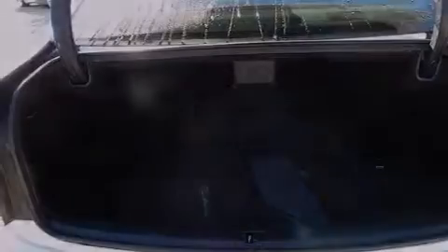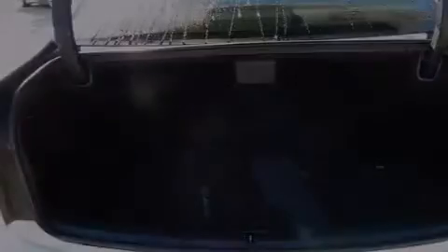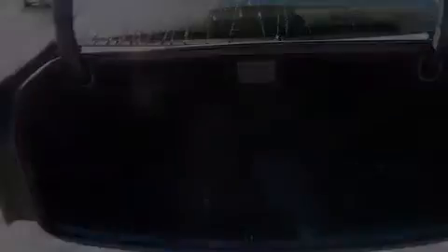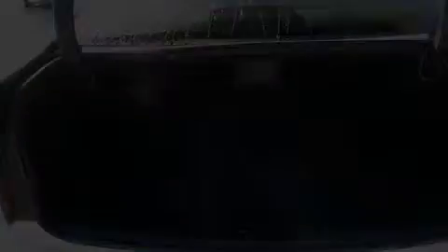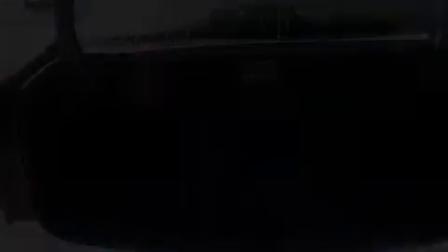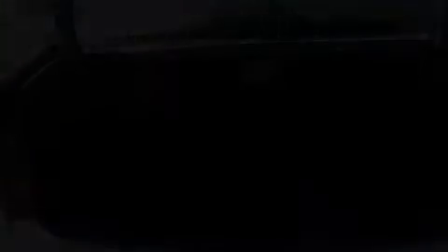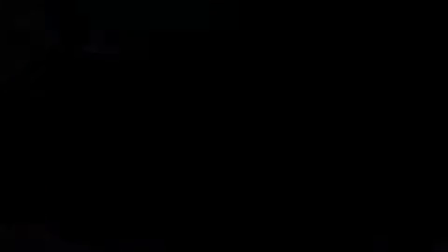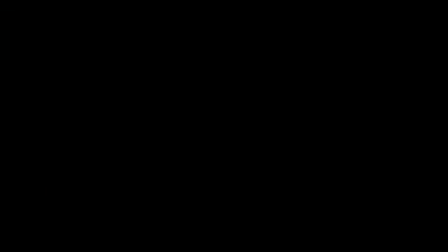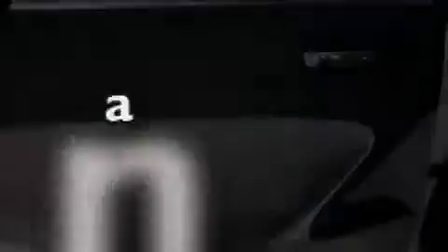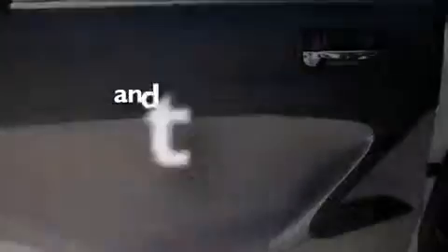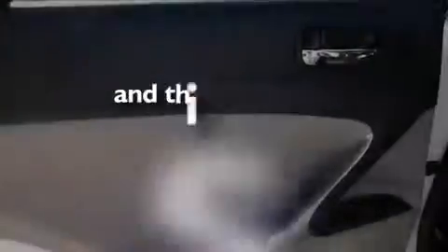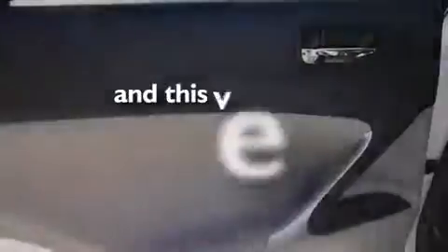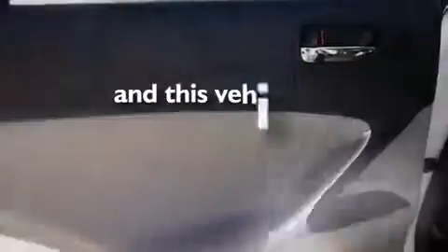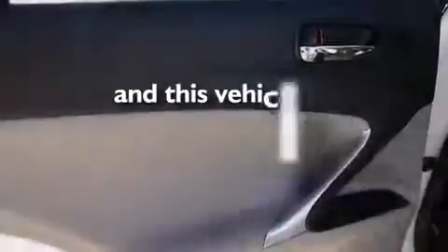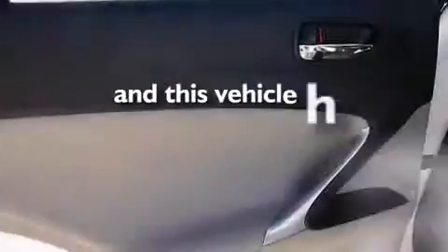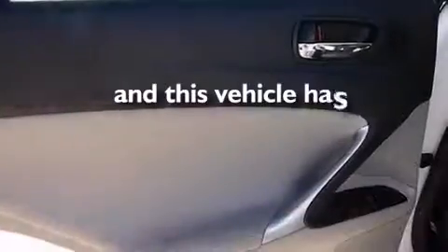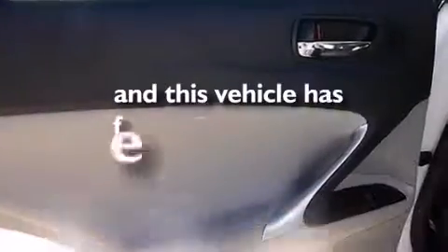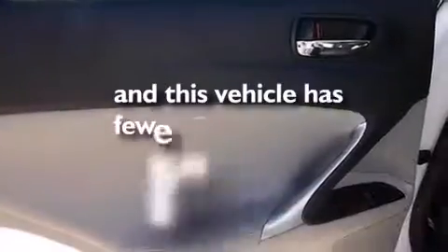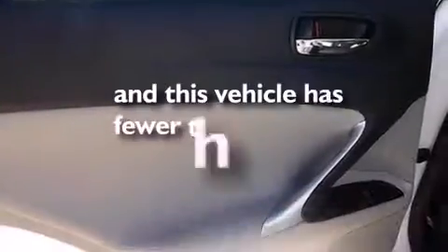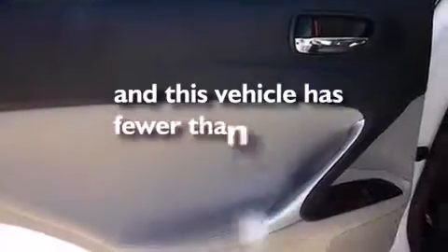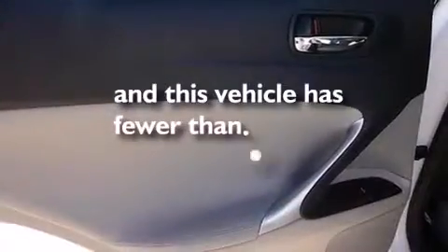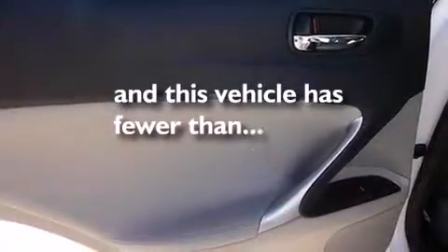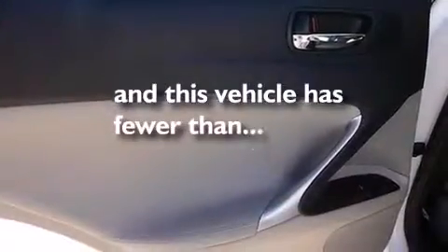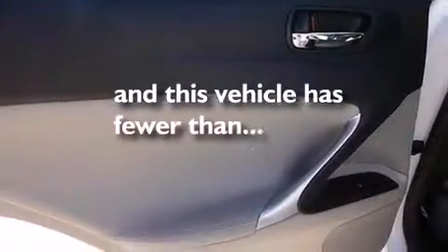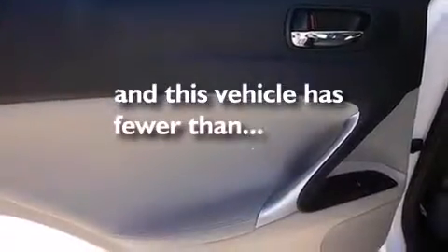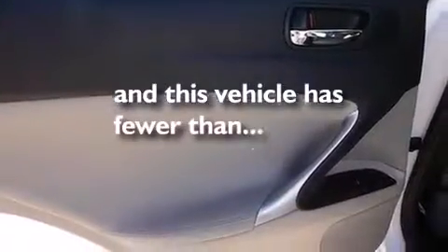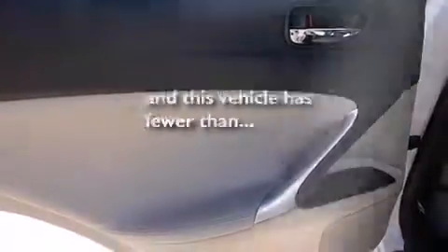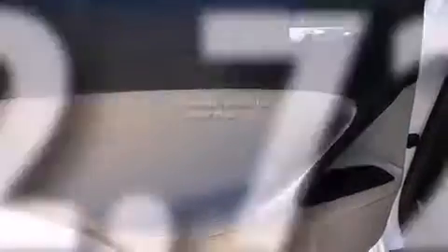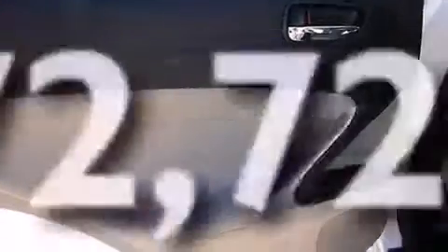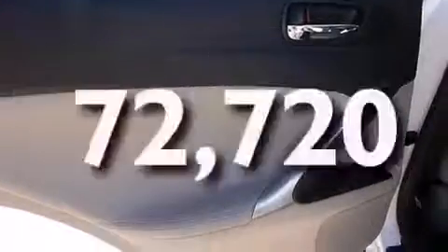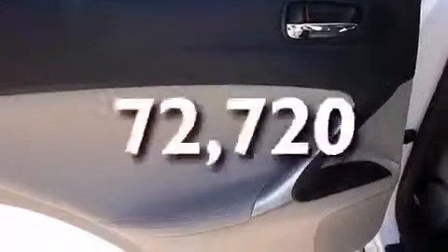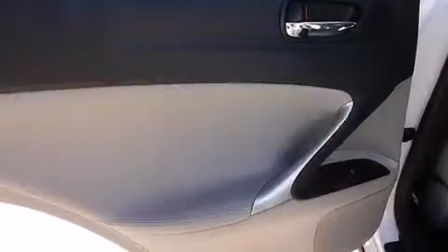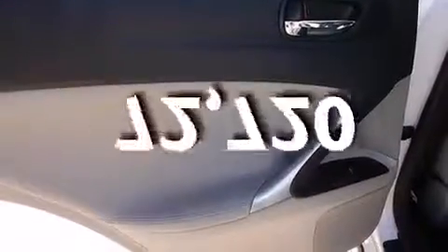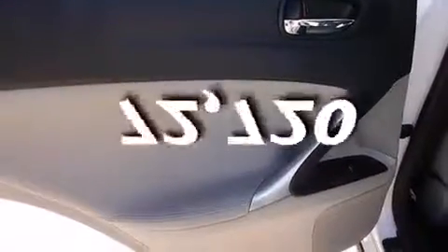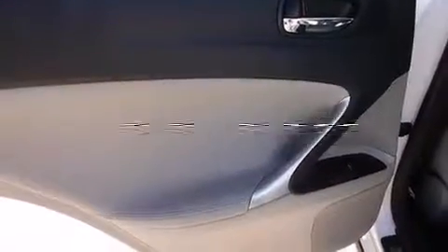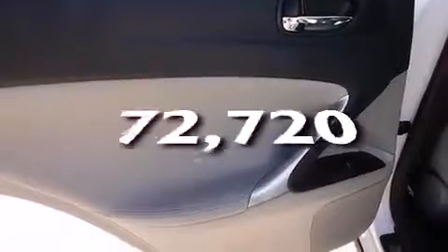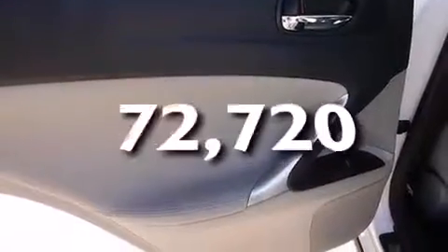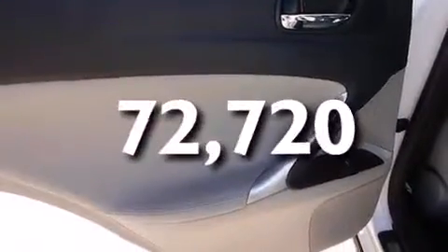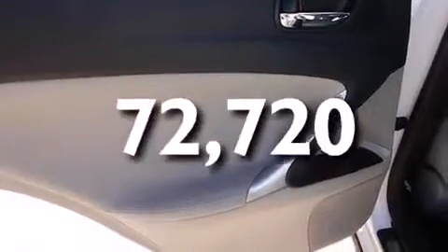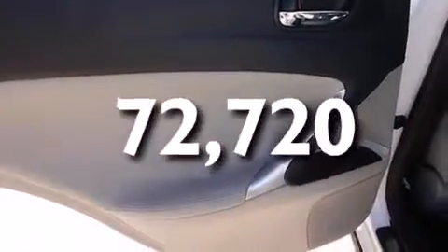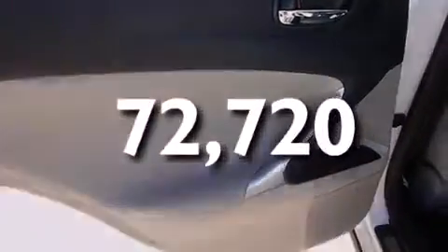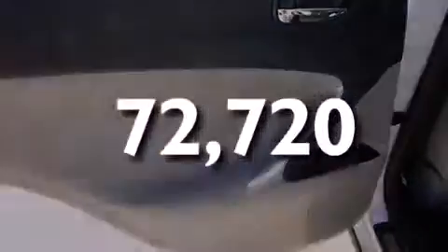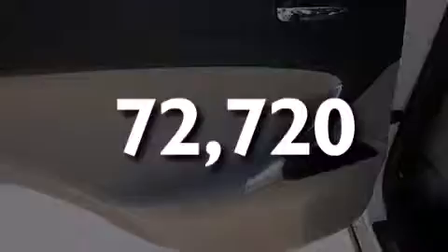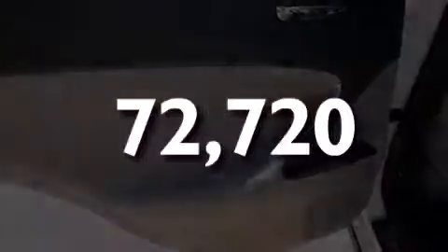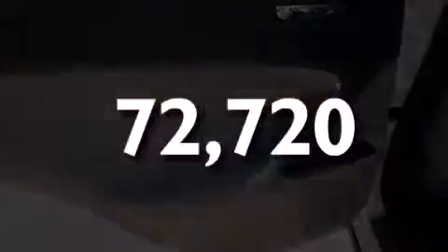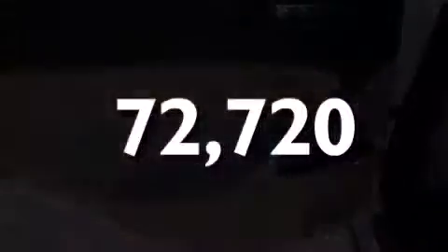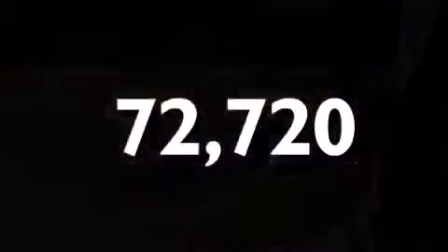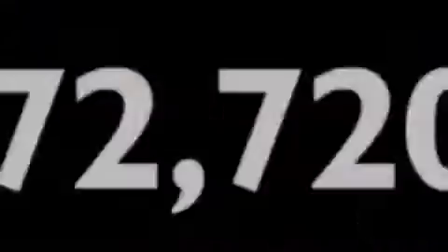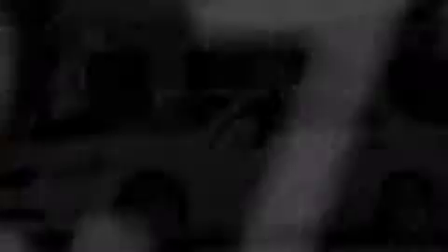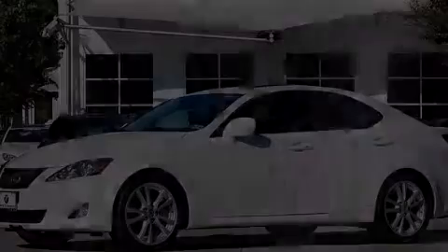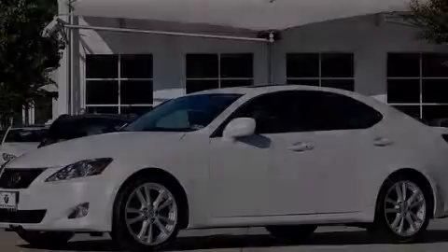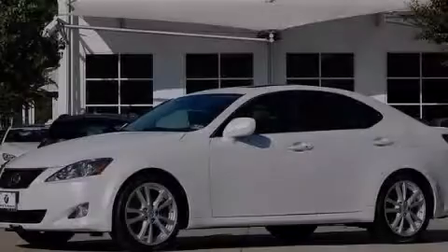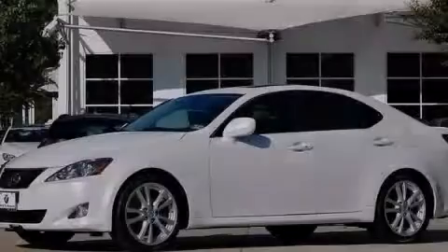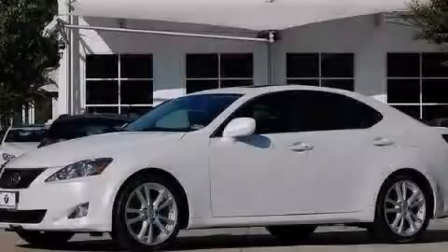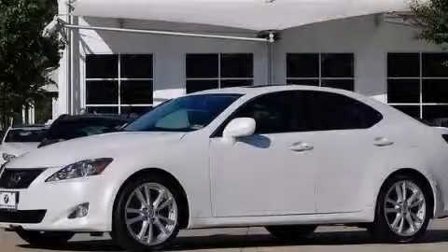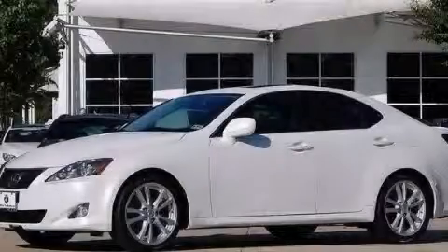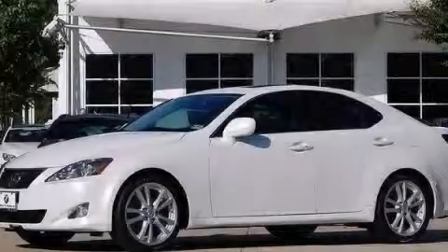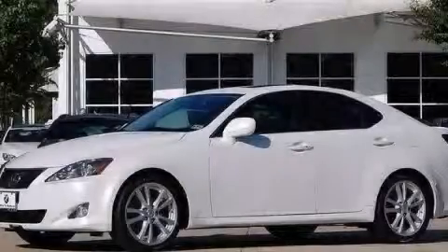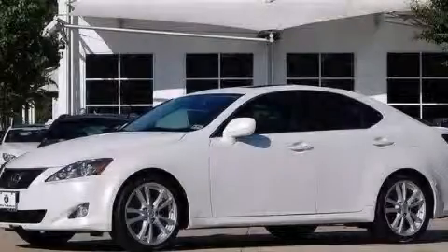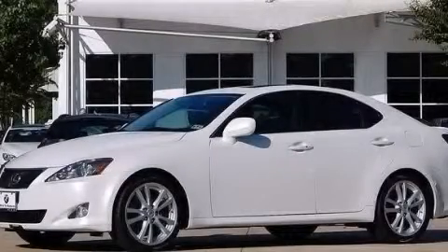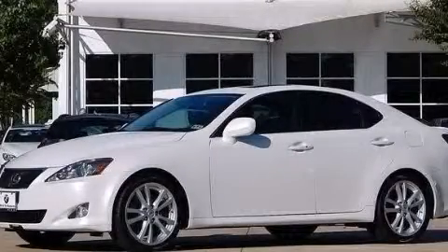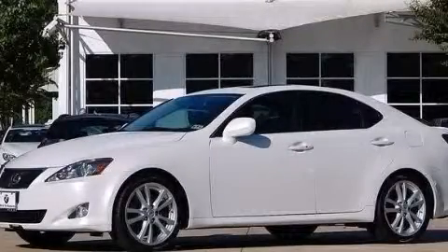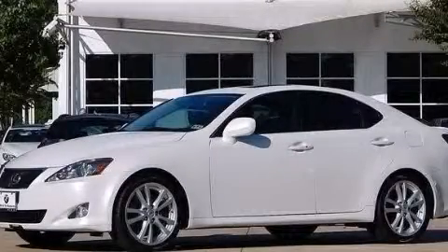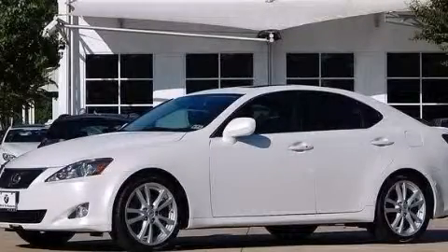This vehicle has less than 73,000 miles. Please call today to reserve this vehicle for a test drive.